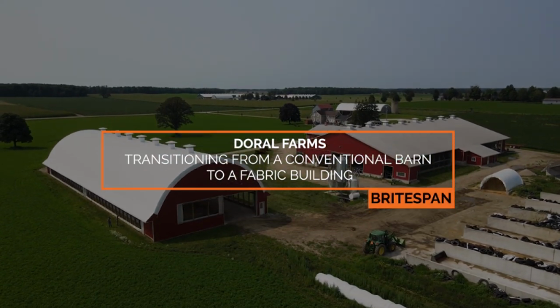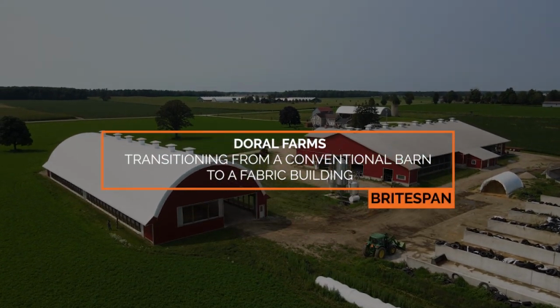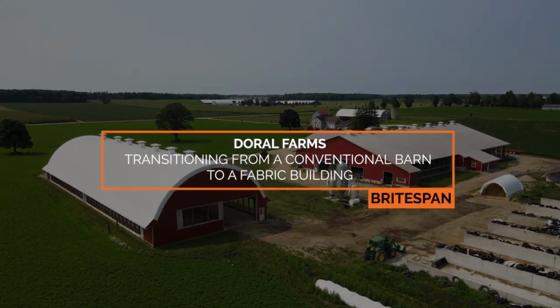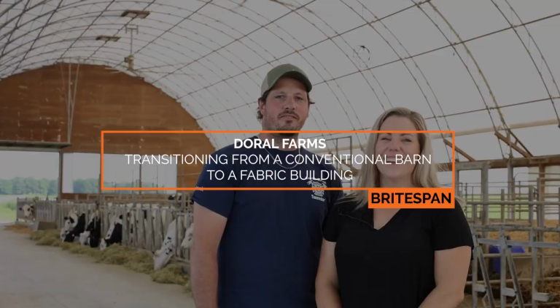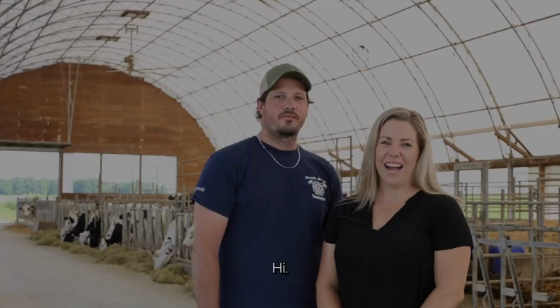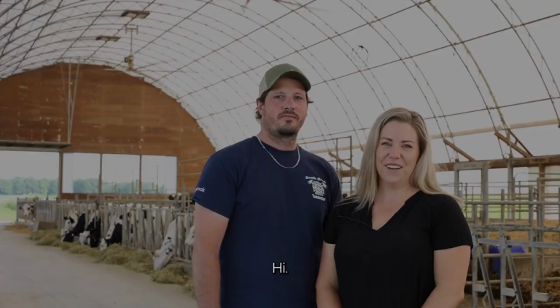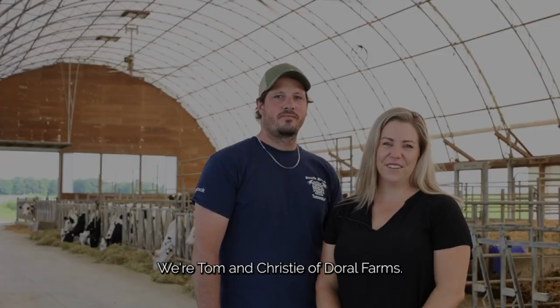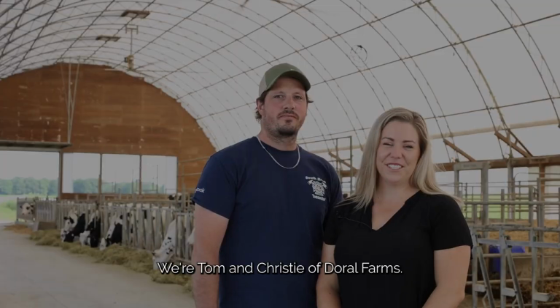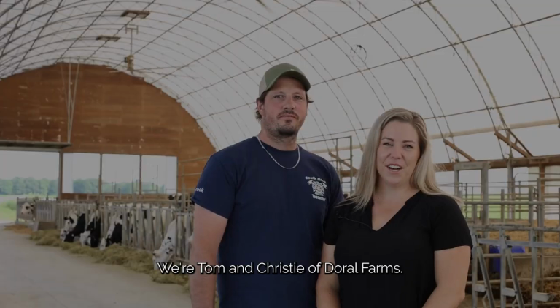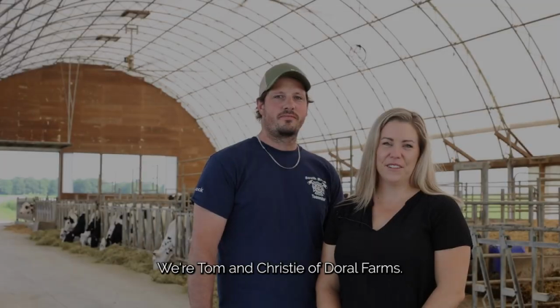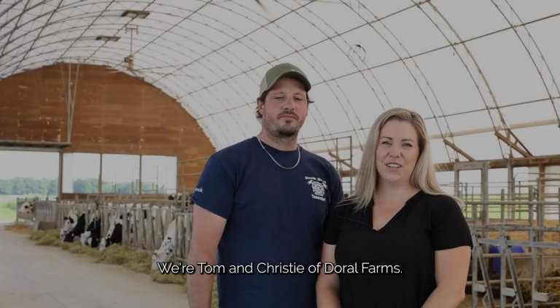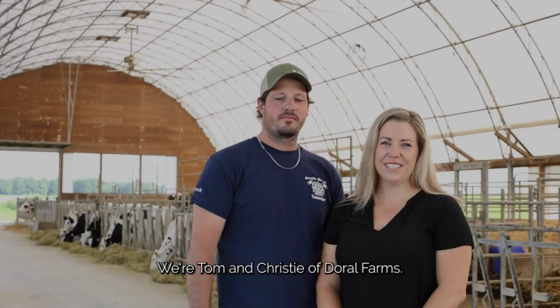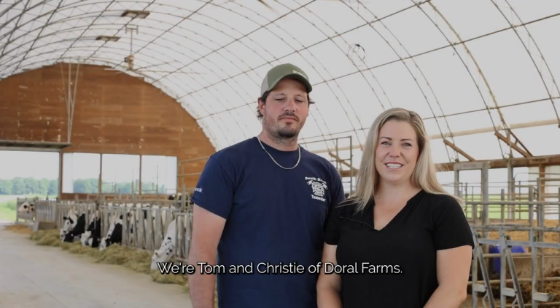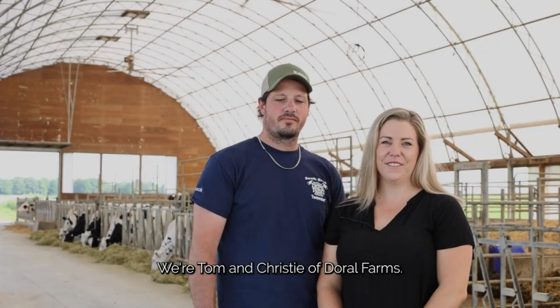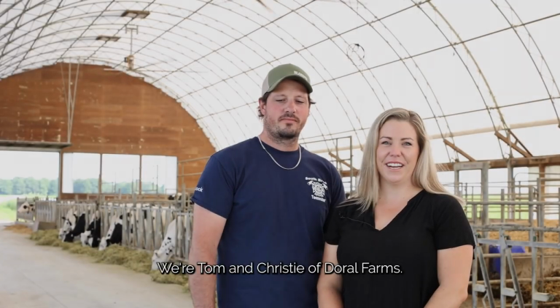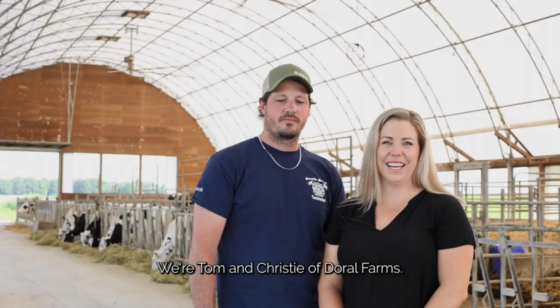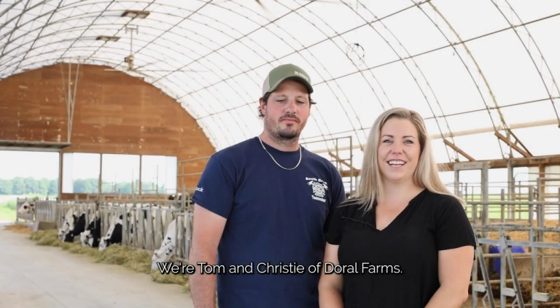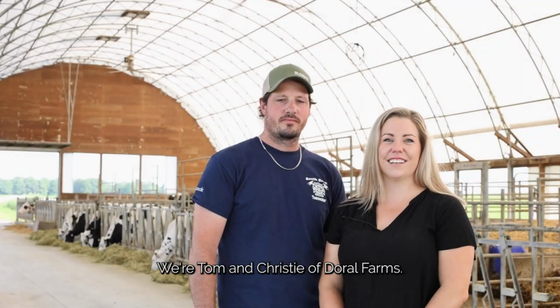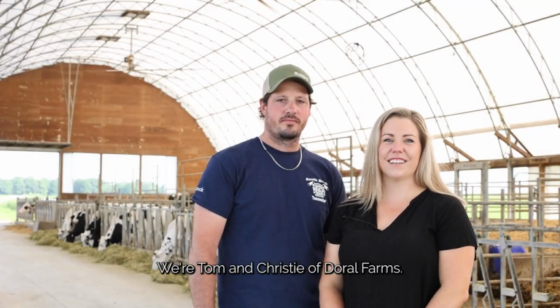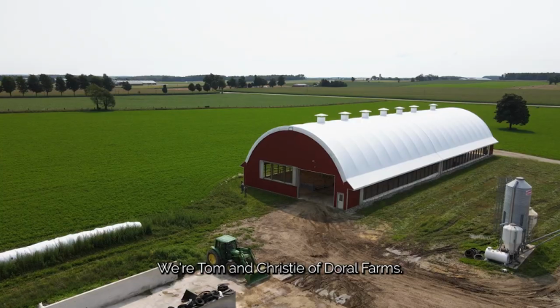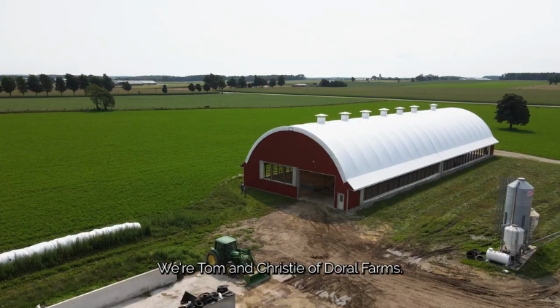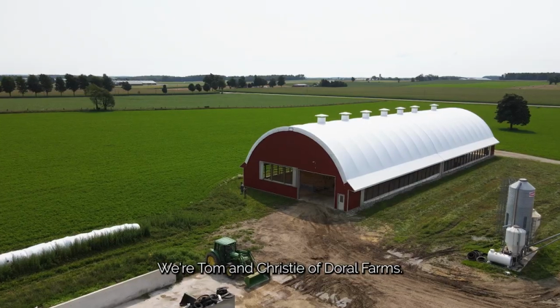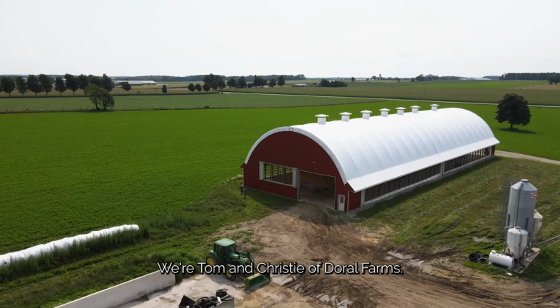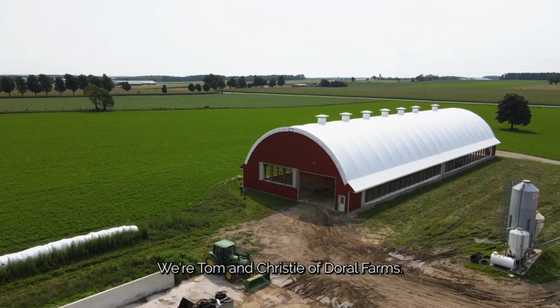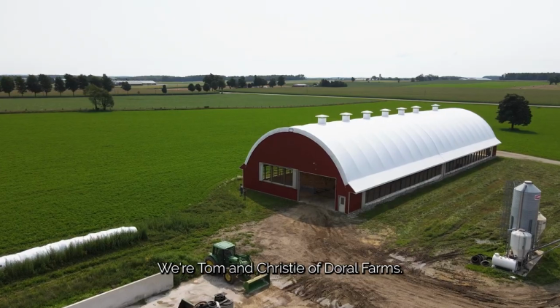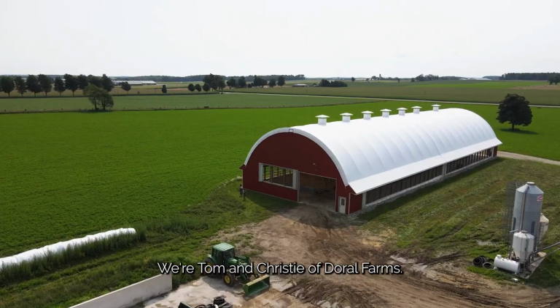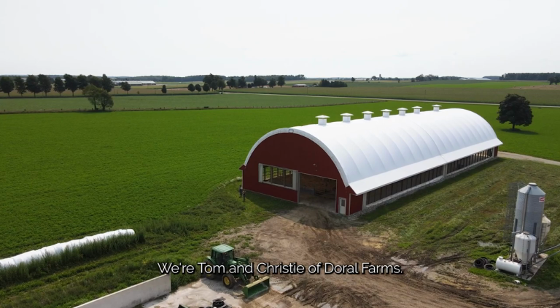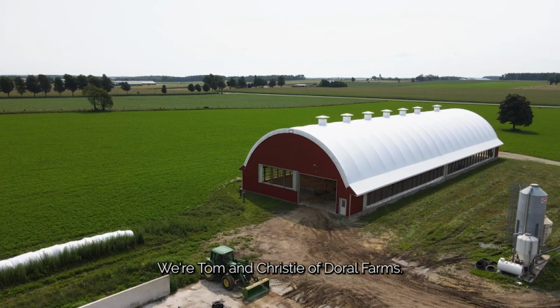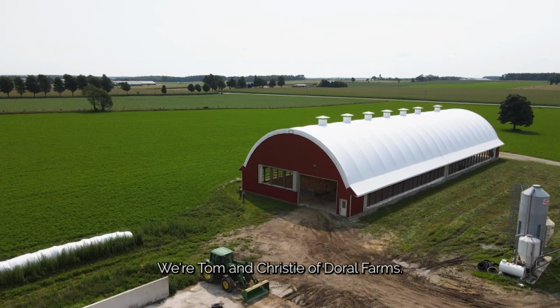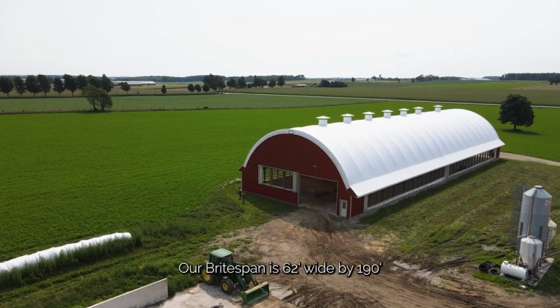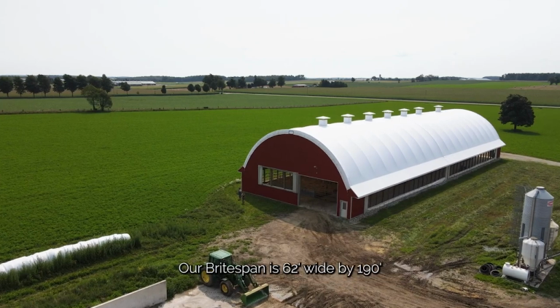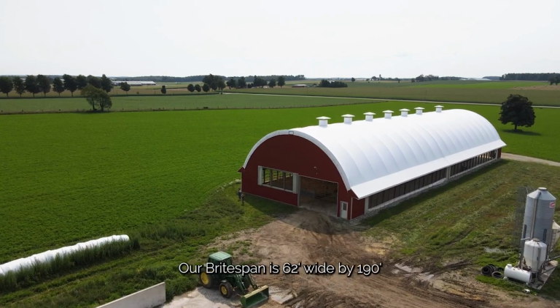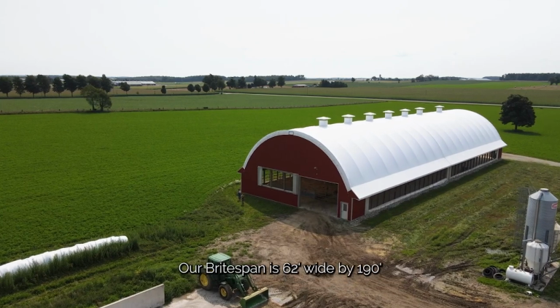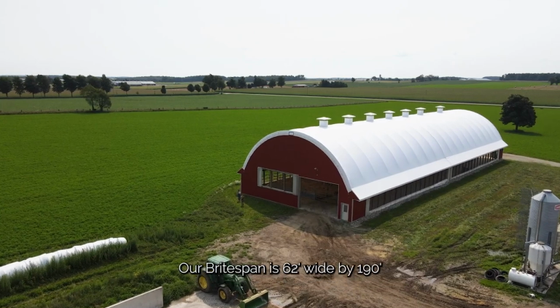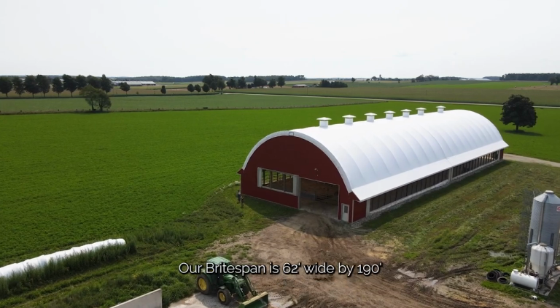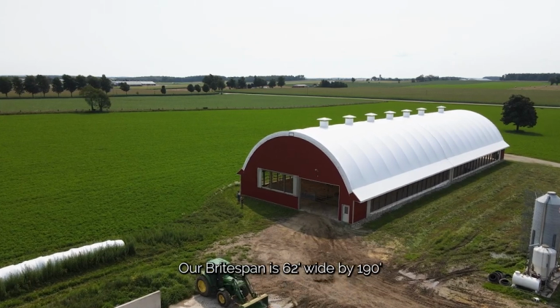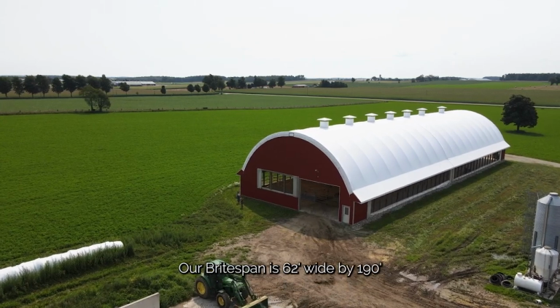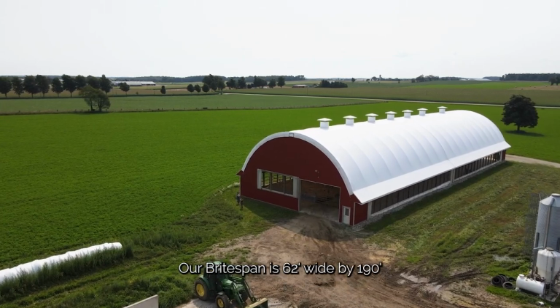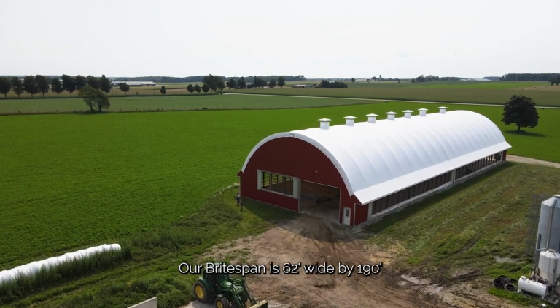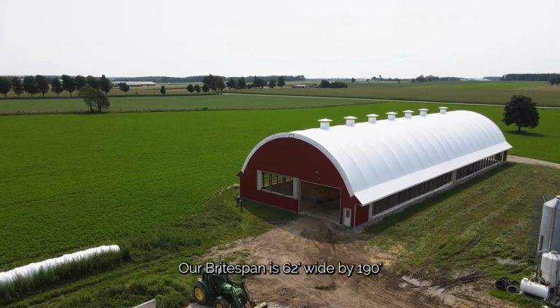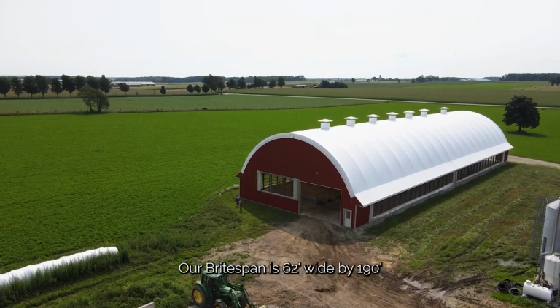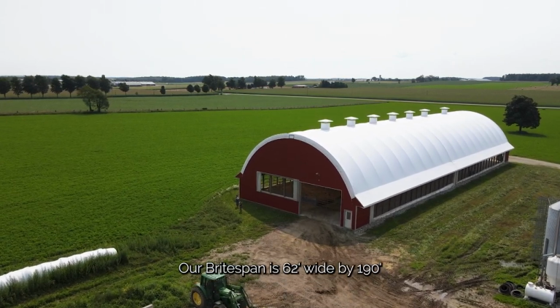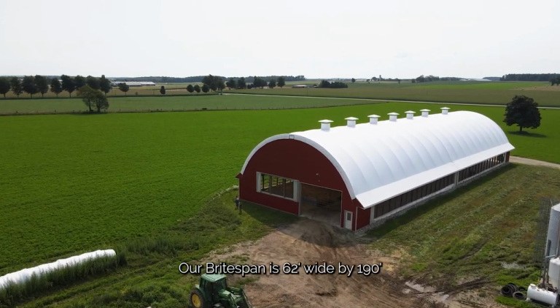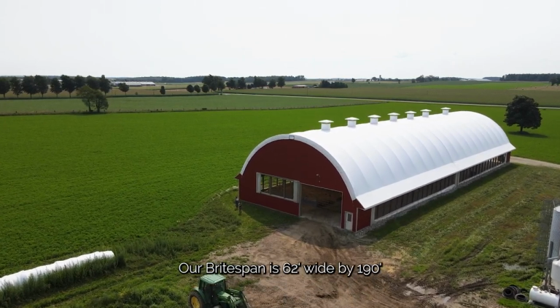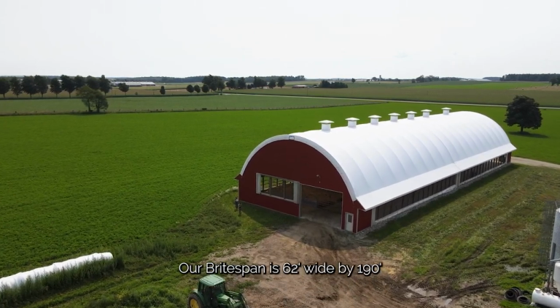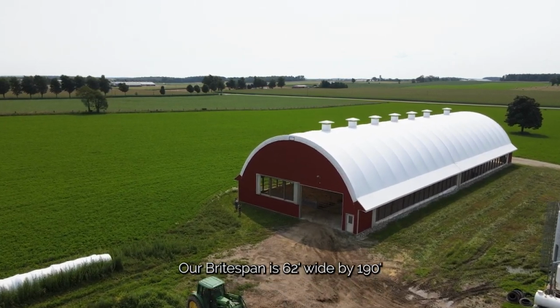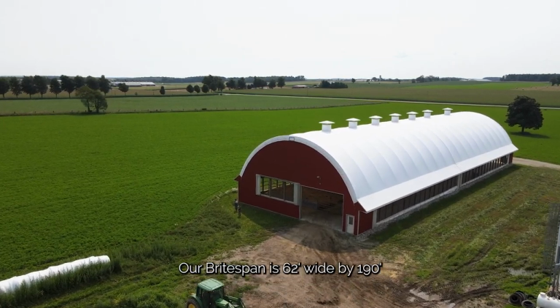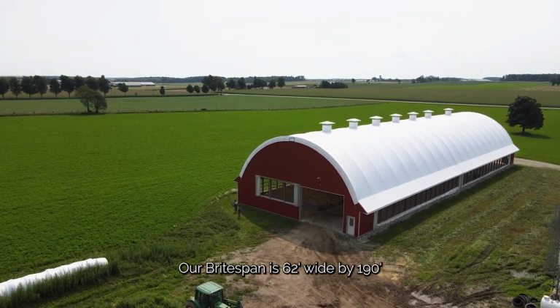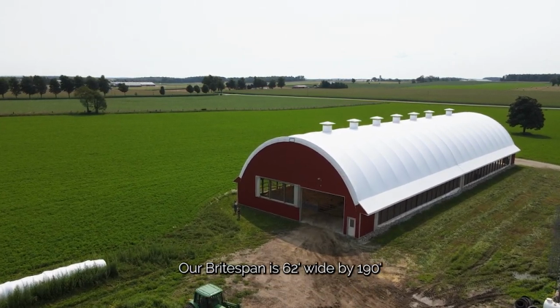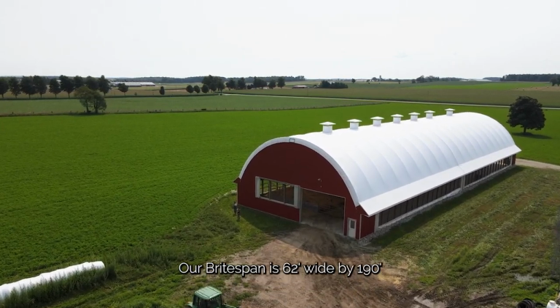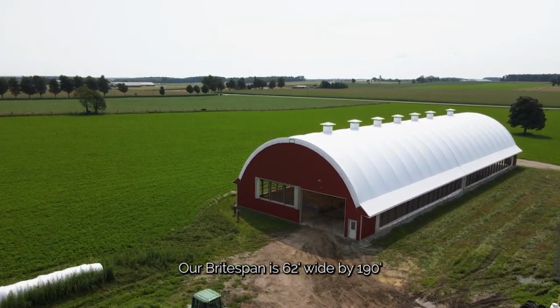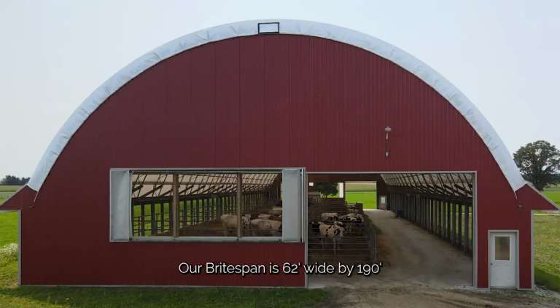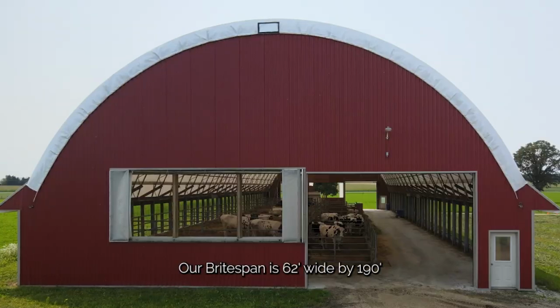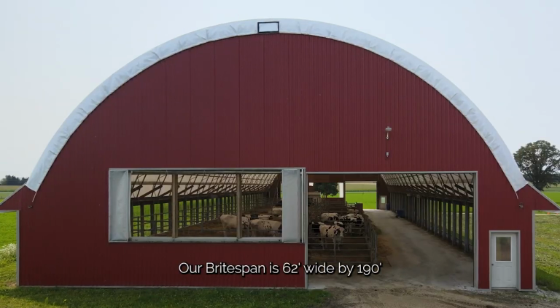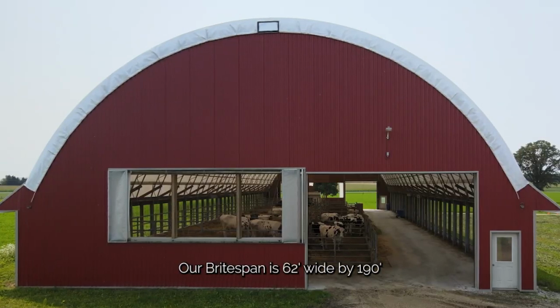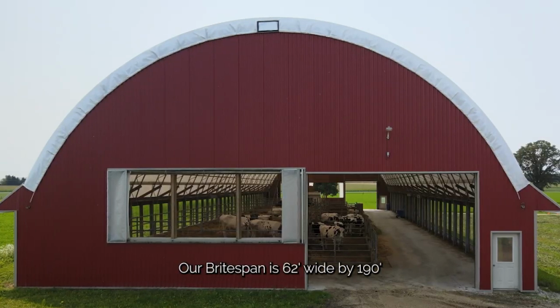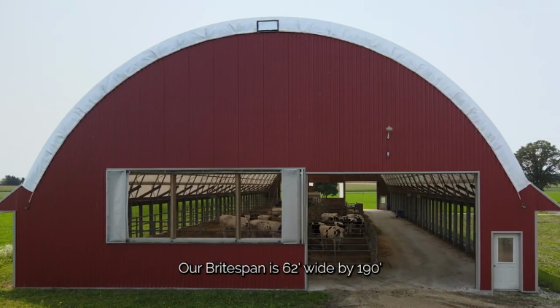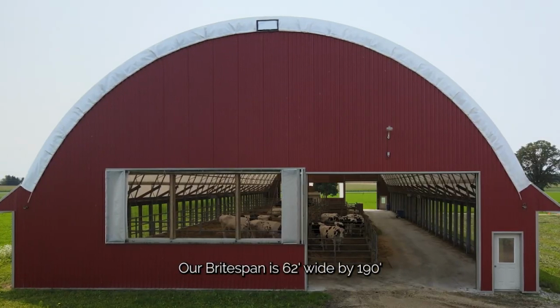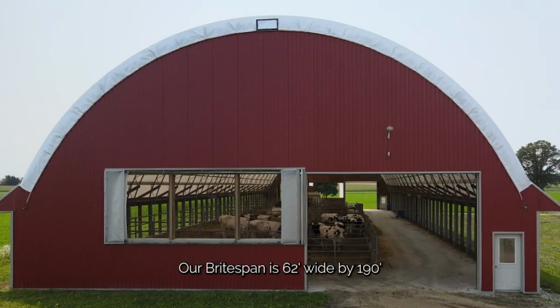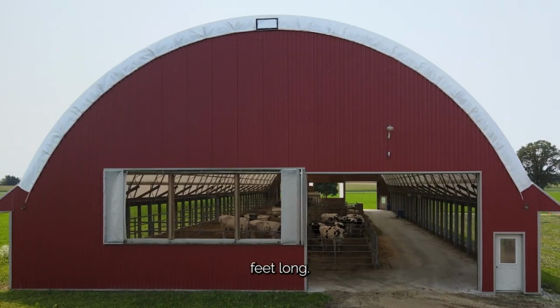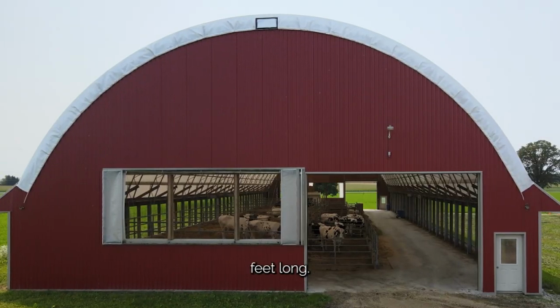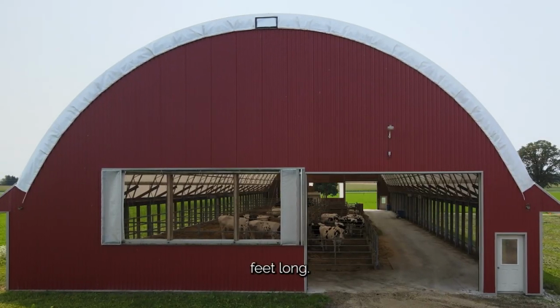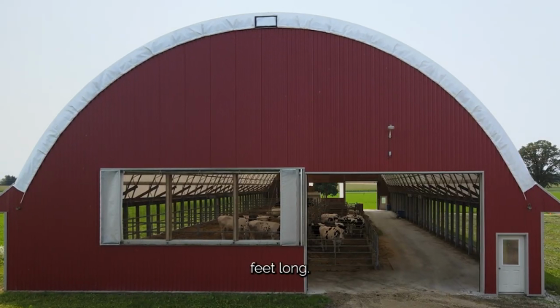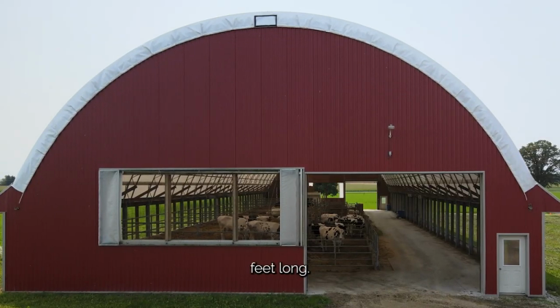Hi, we're Tom and Christy Wittig of Dorall Farms. Our Breitspan is 62 wide by 190 feet long.